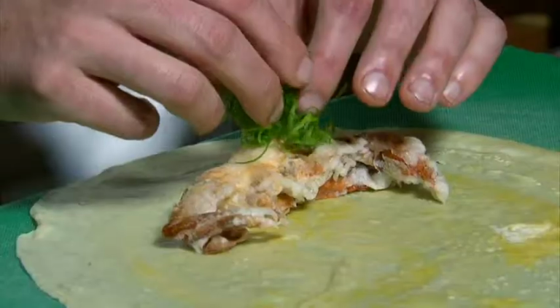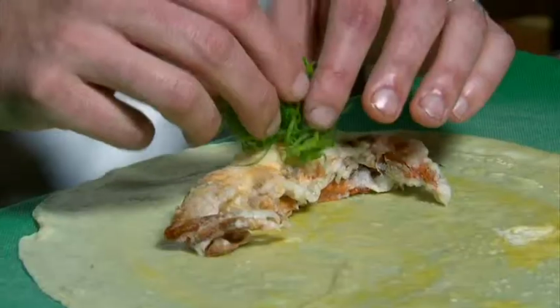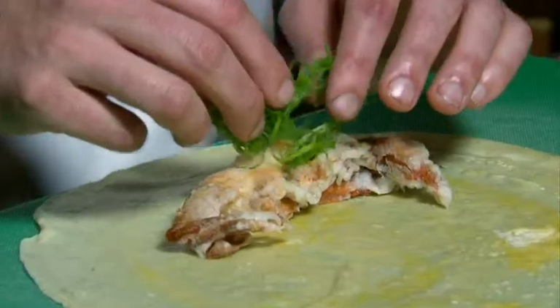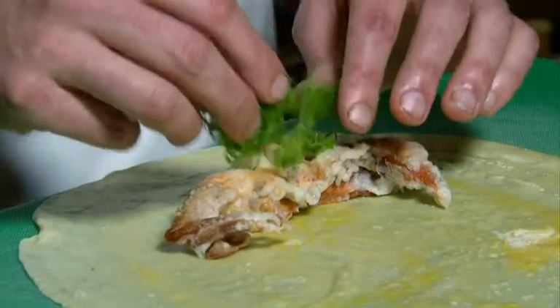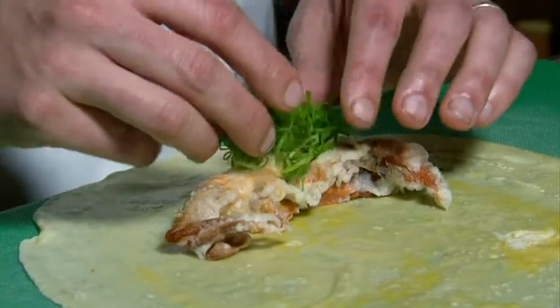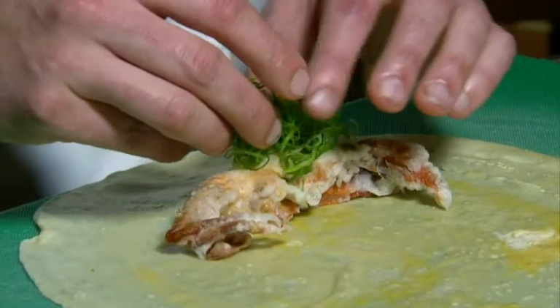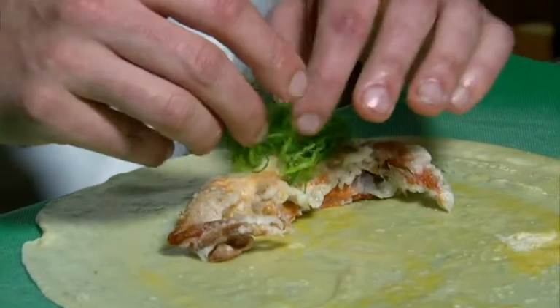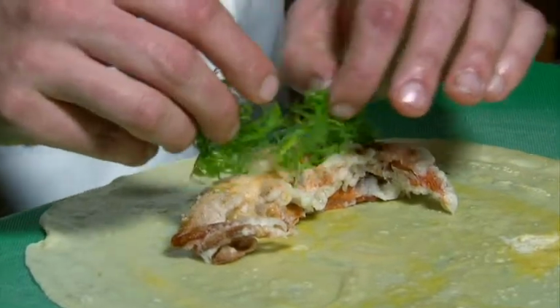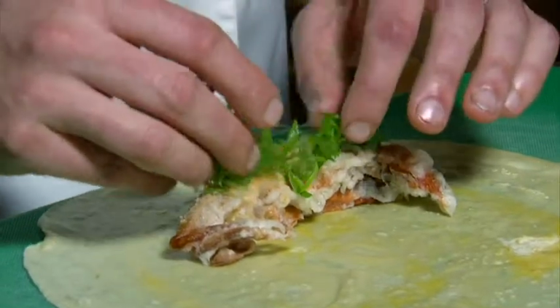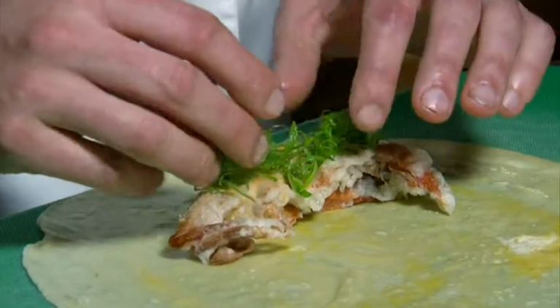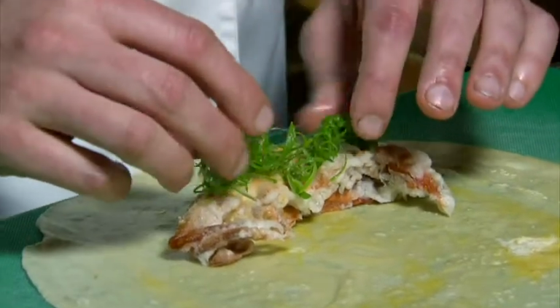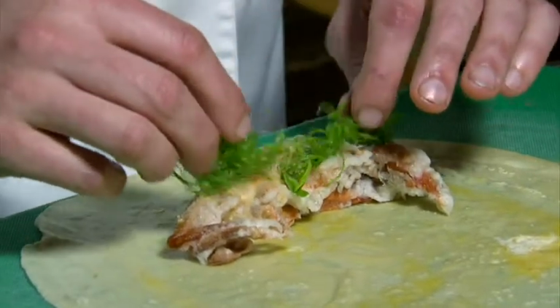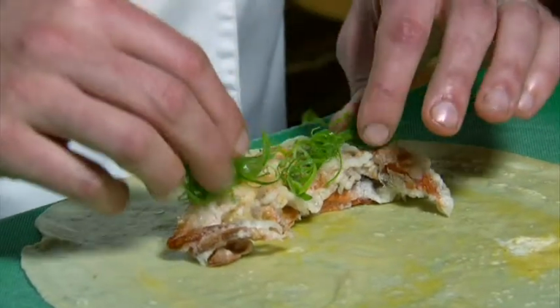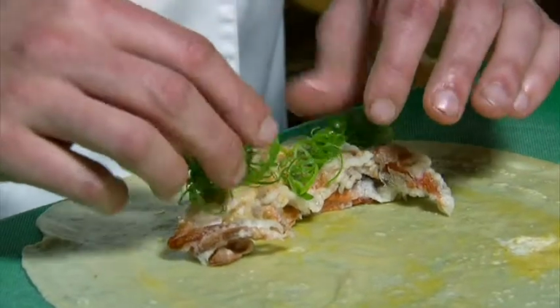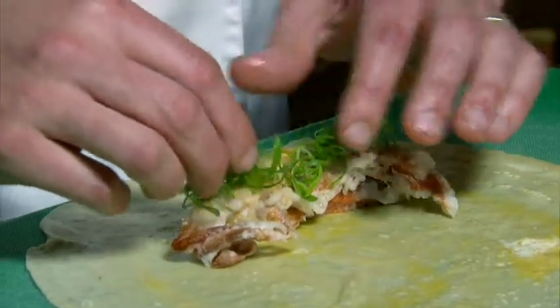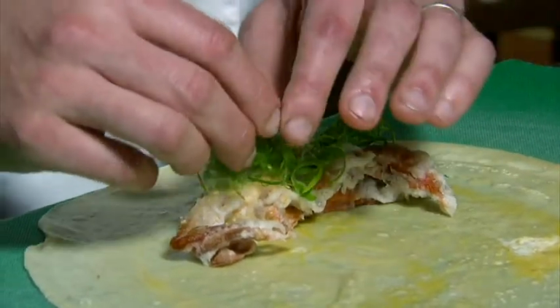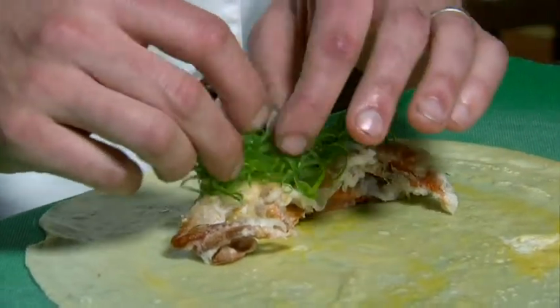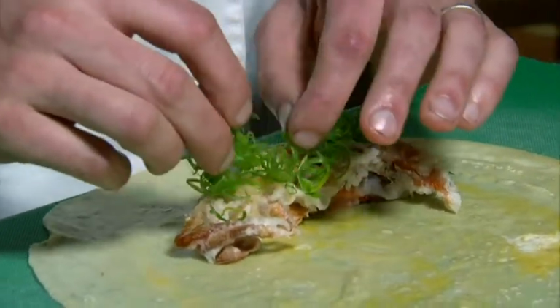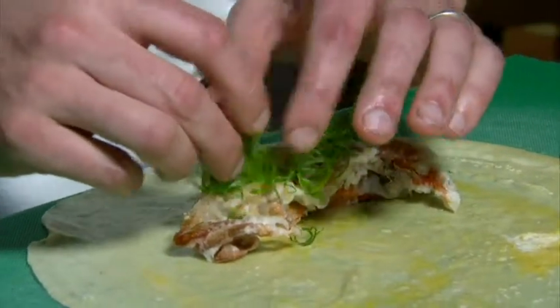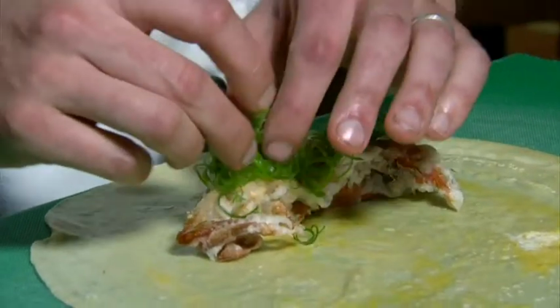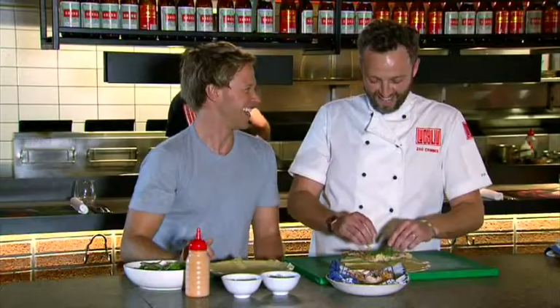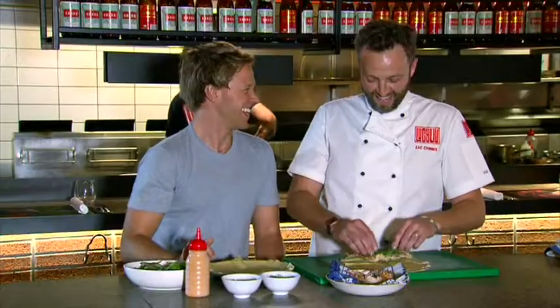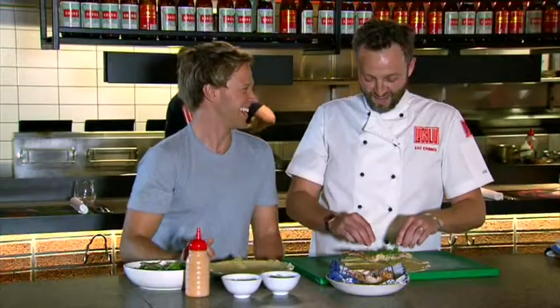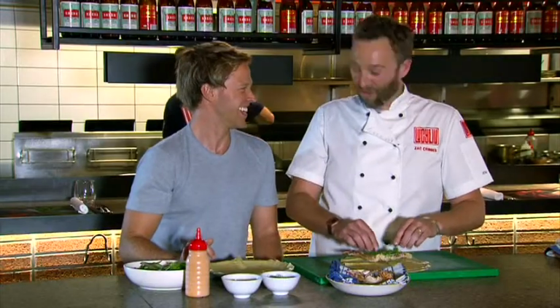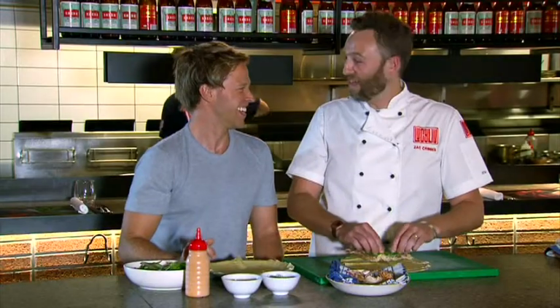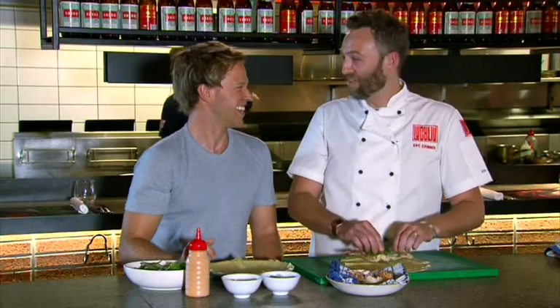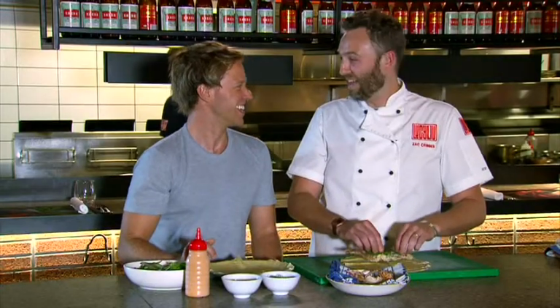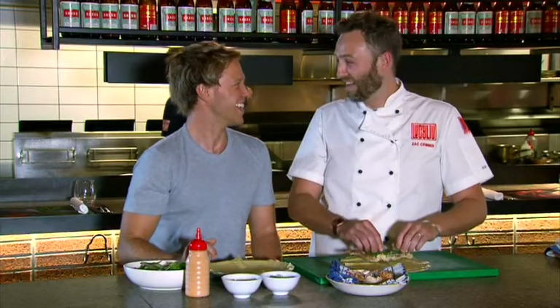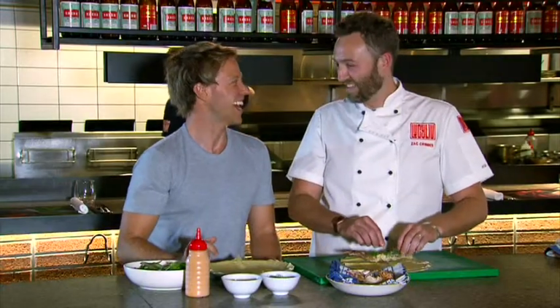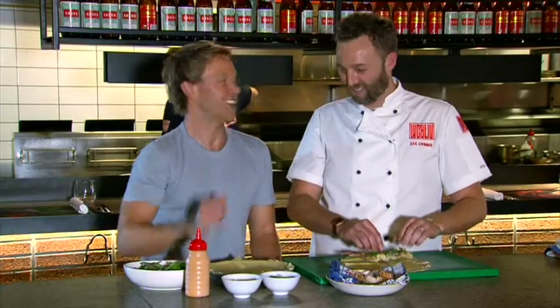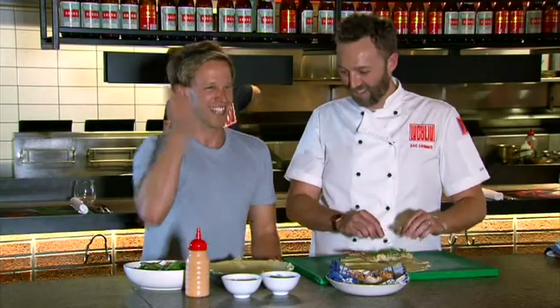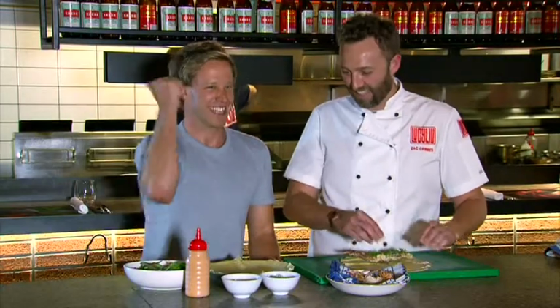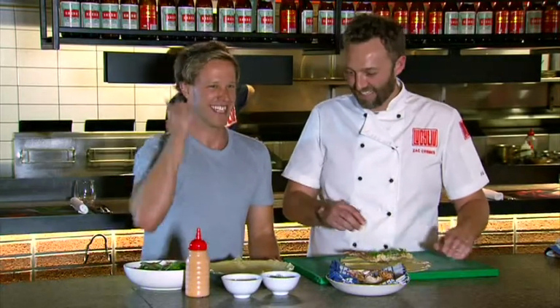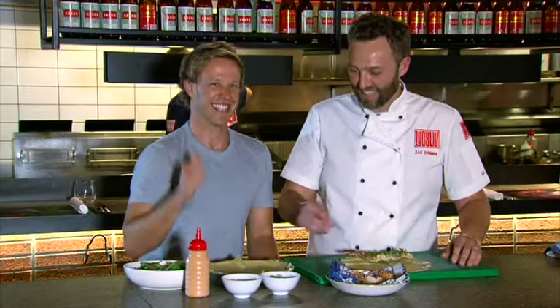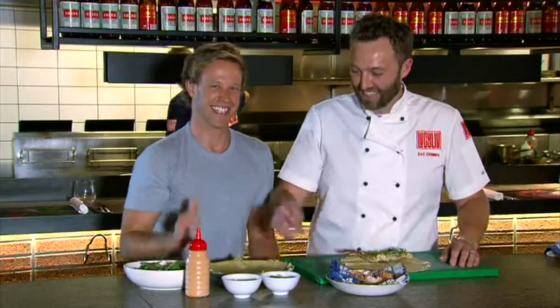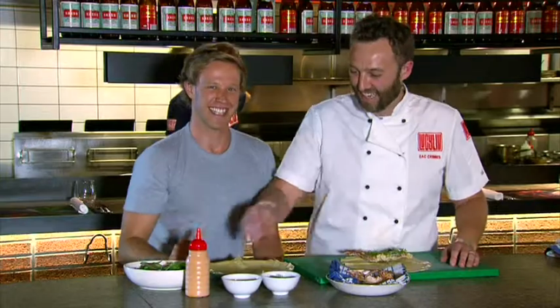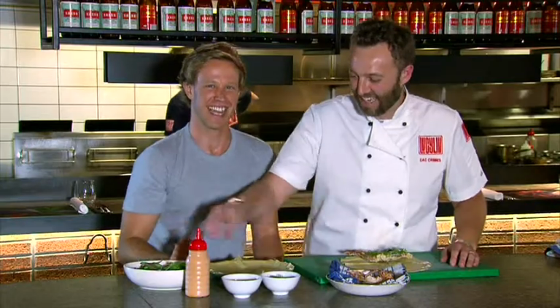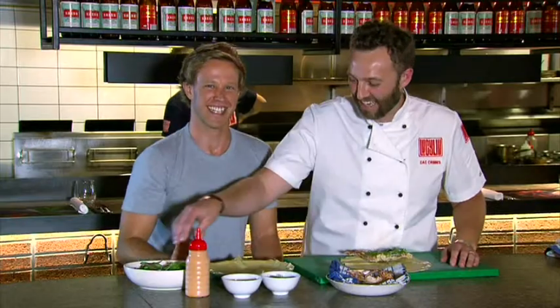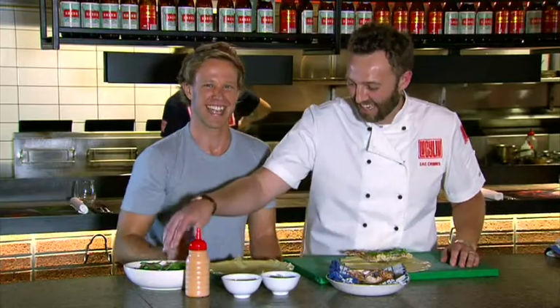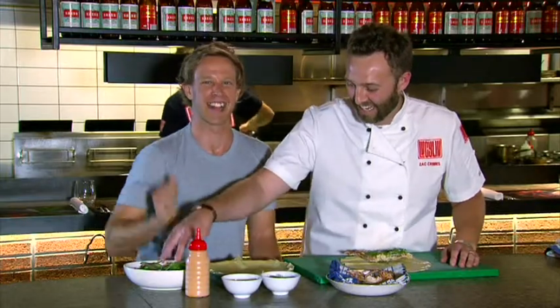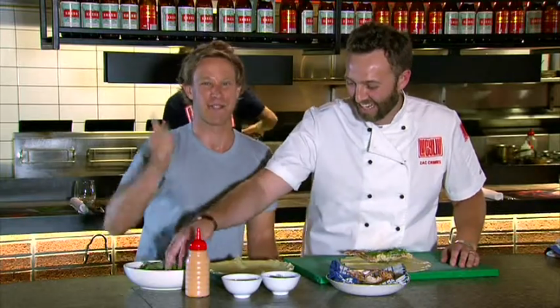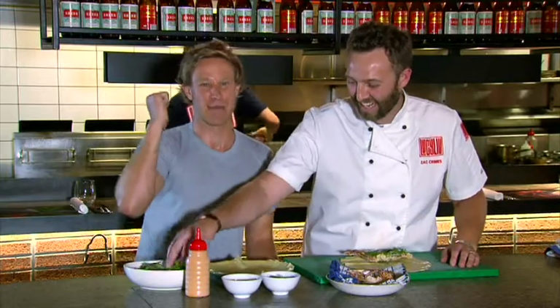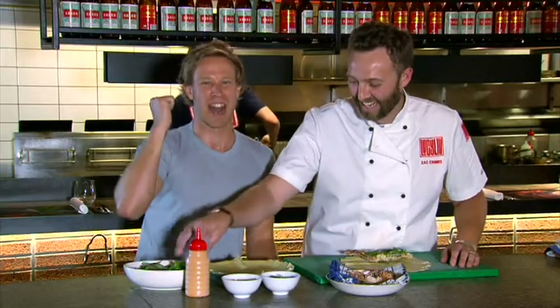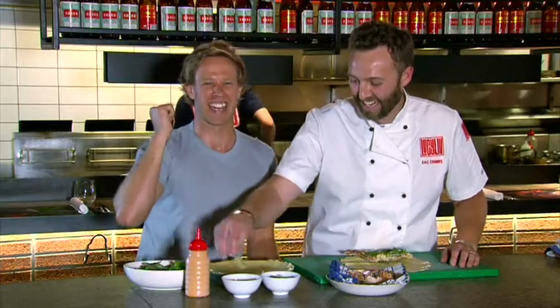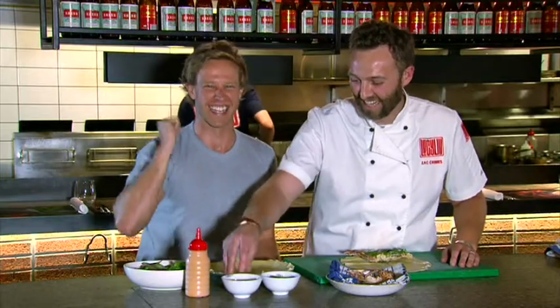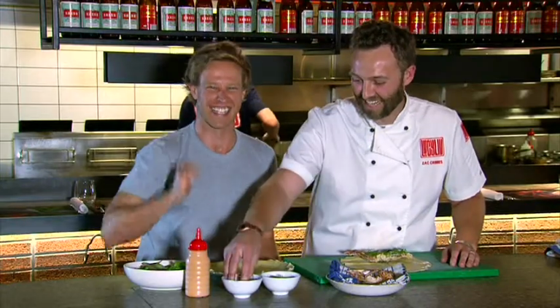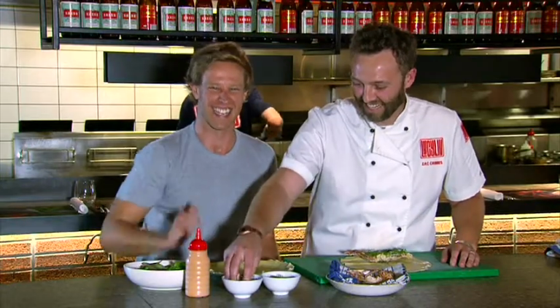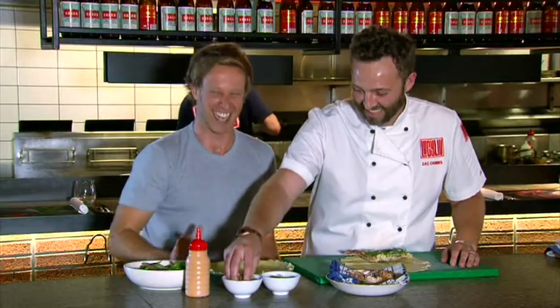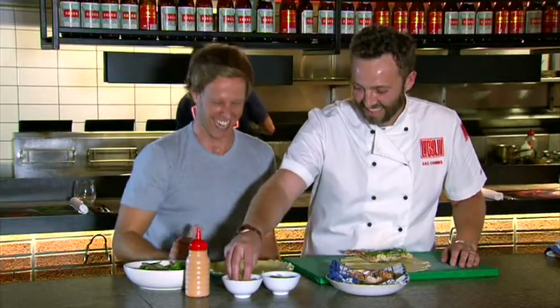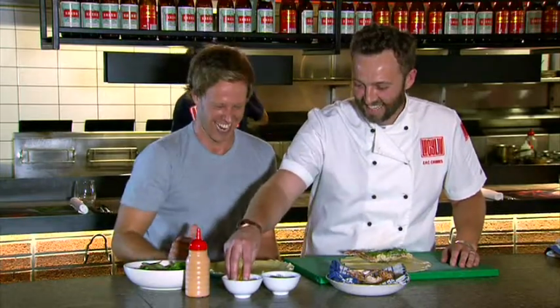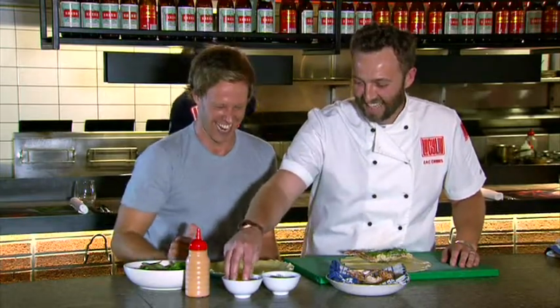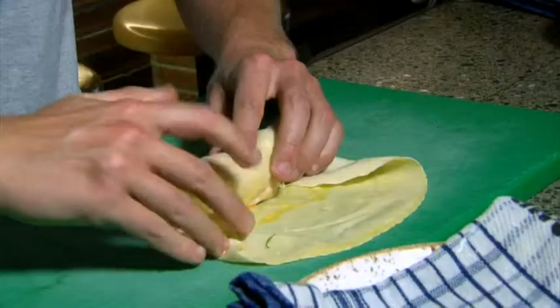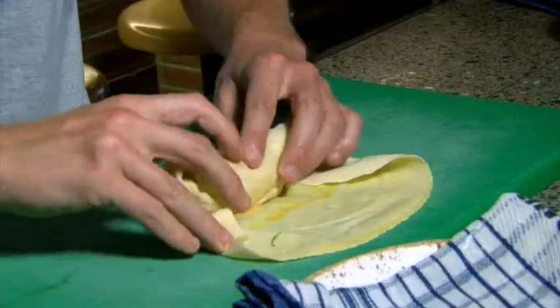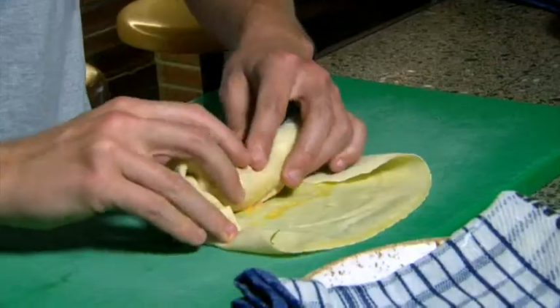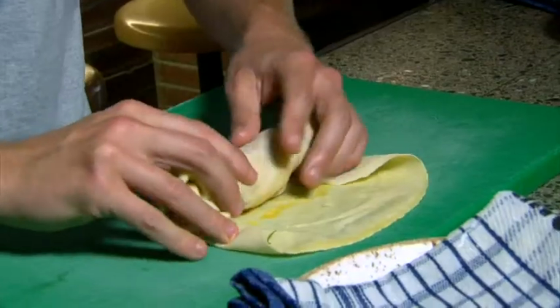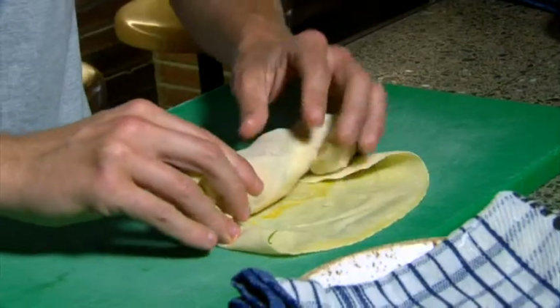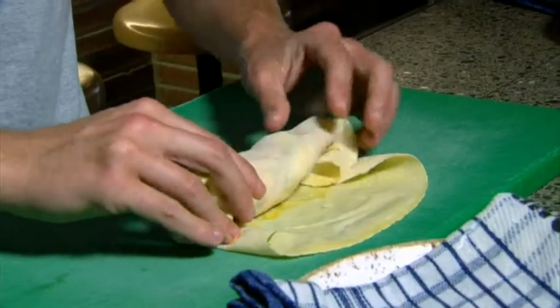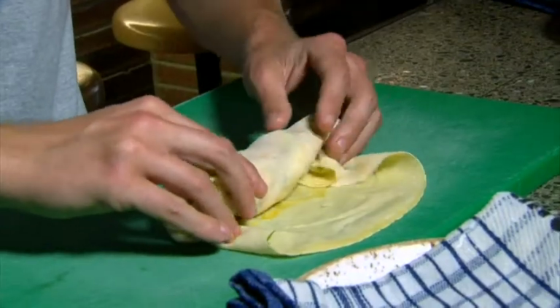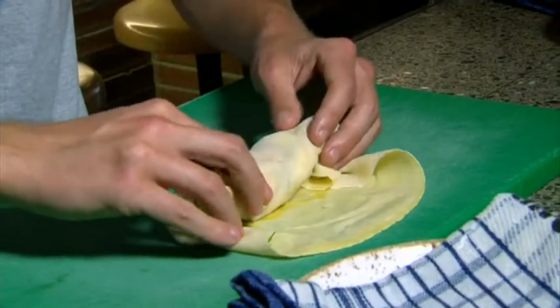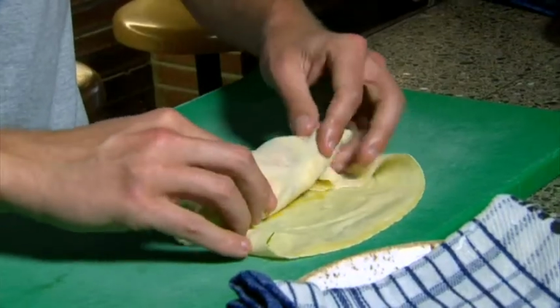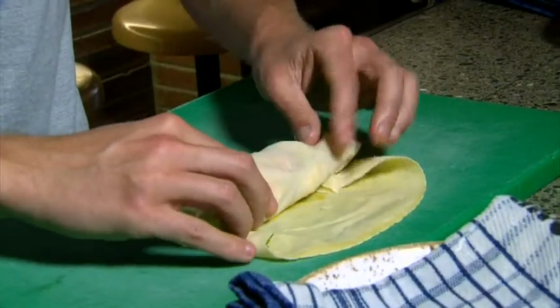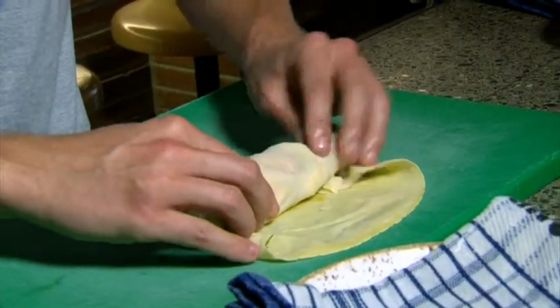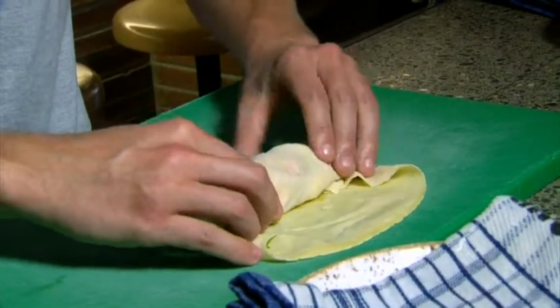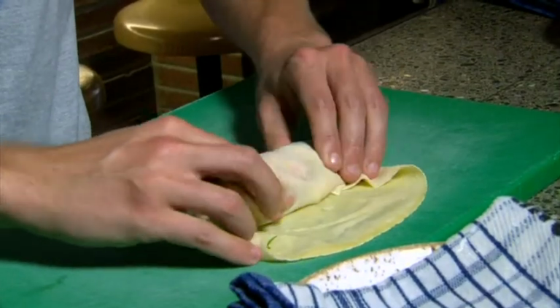Where's the spring onion from? All over — picked up down at the big markets. And now it's my turn.